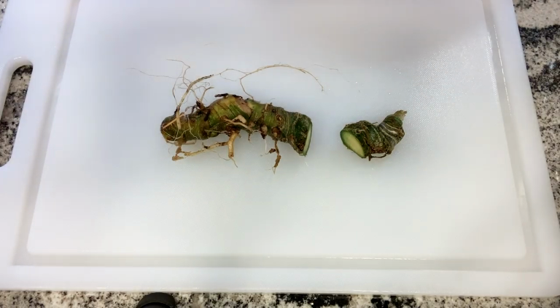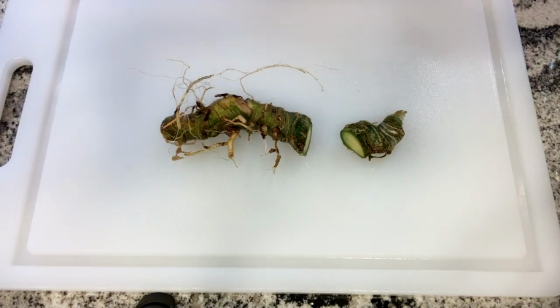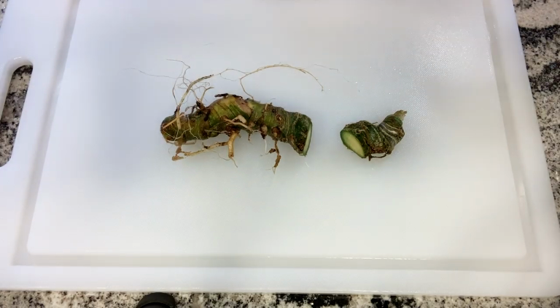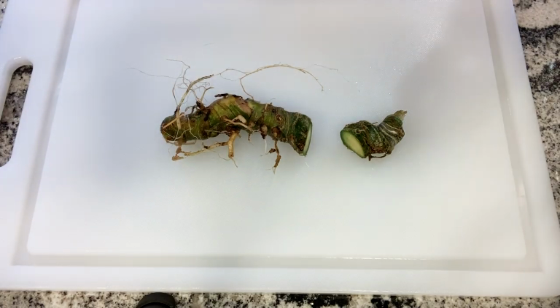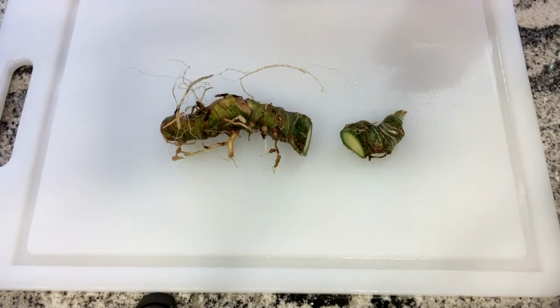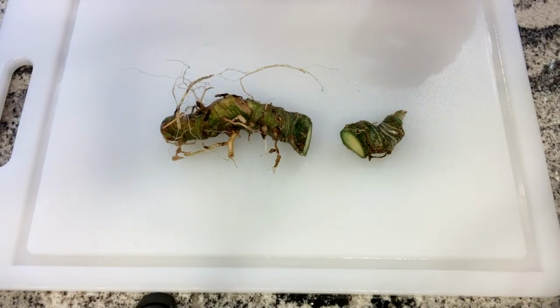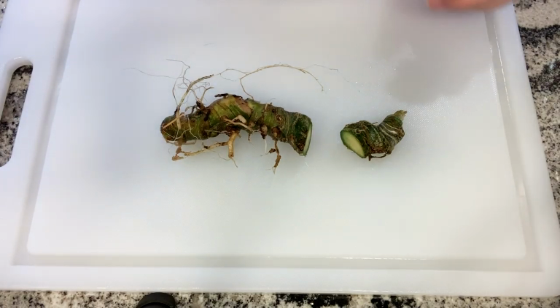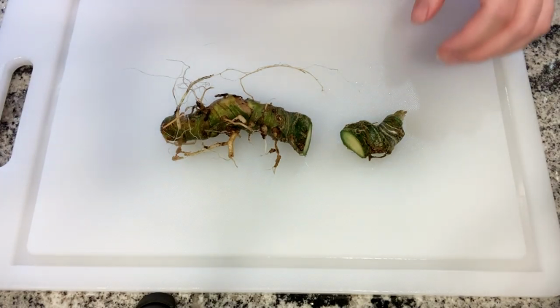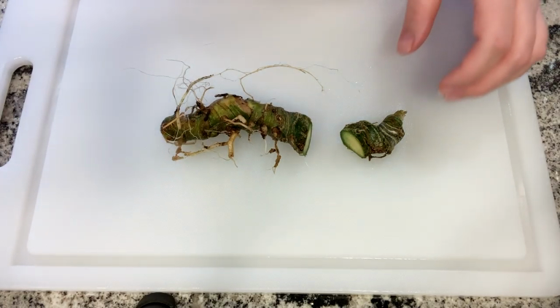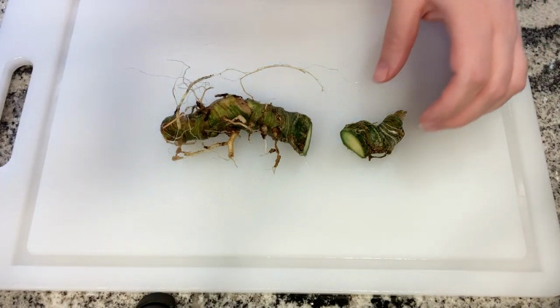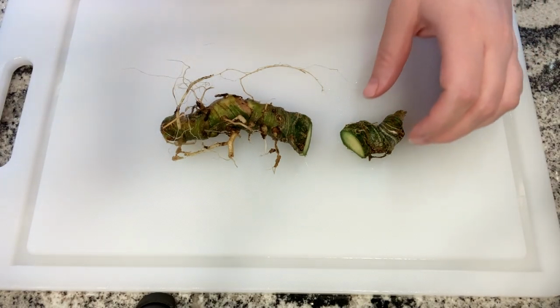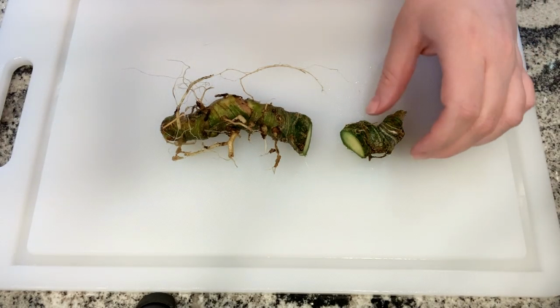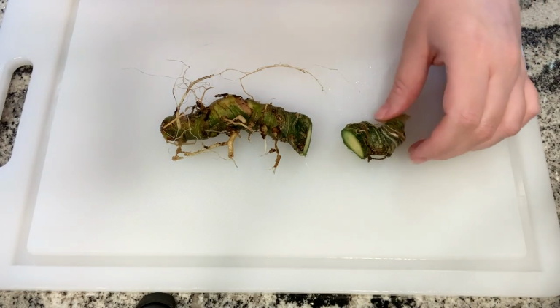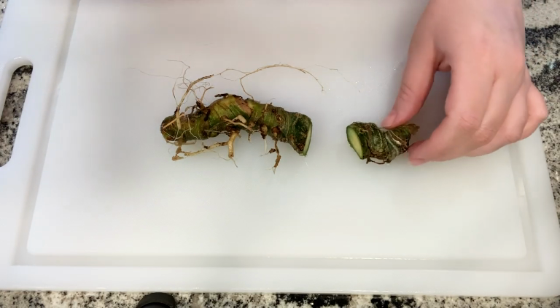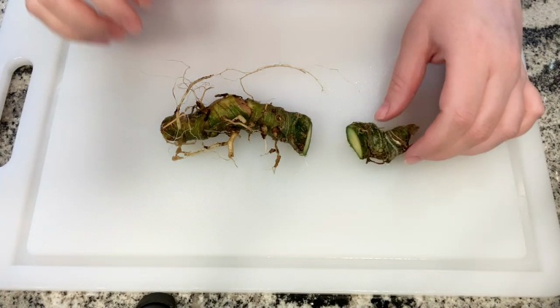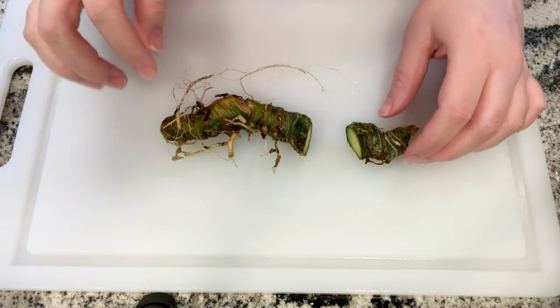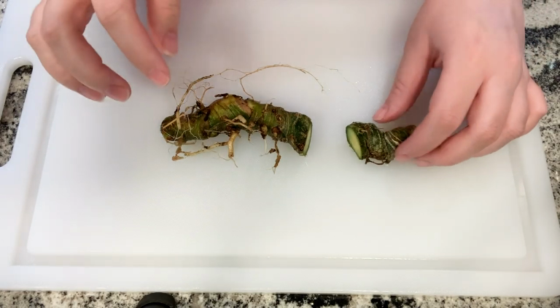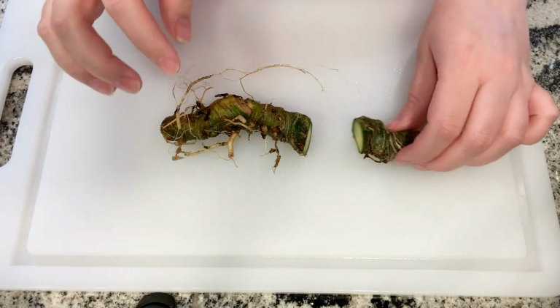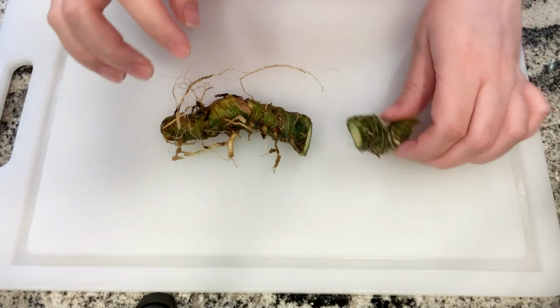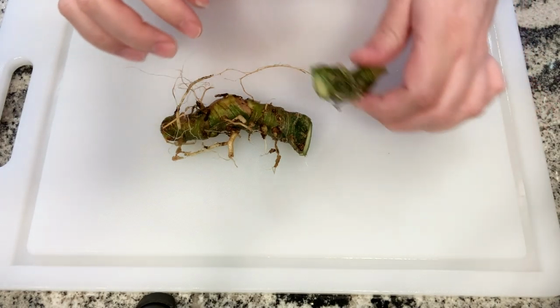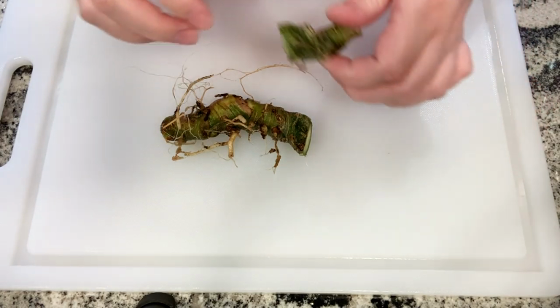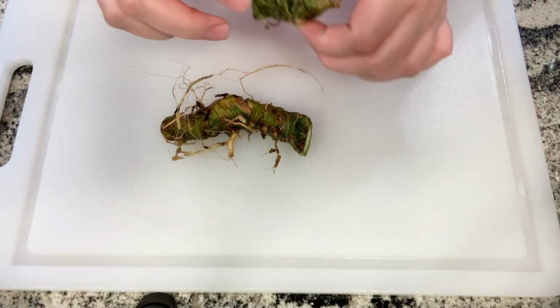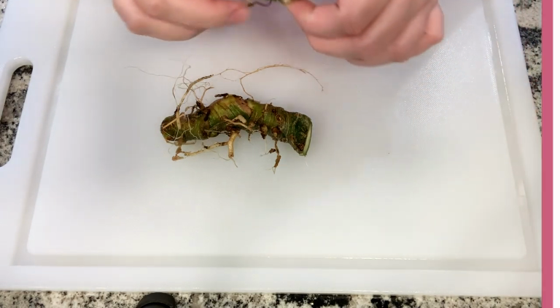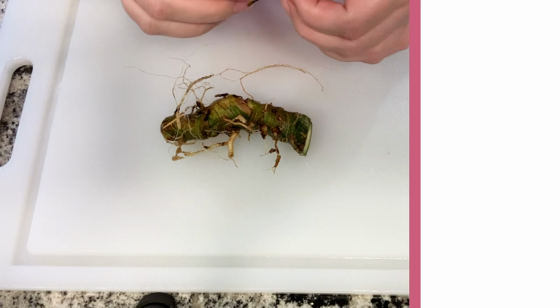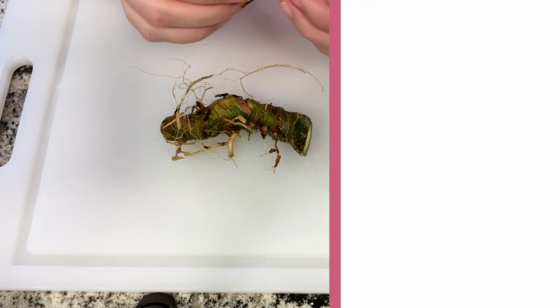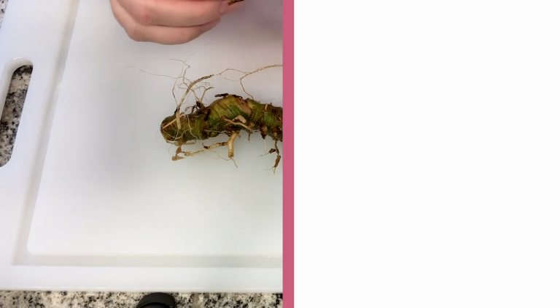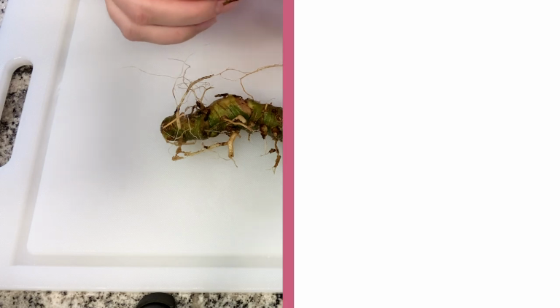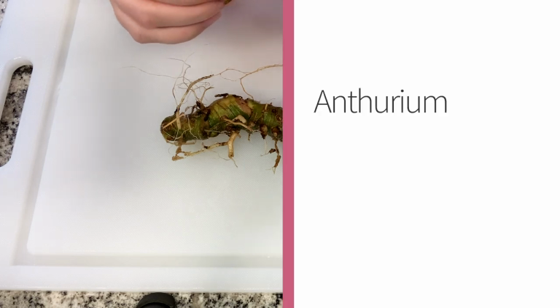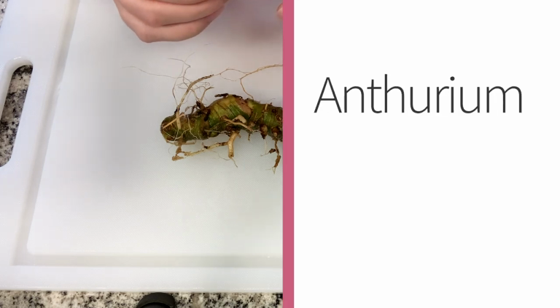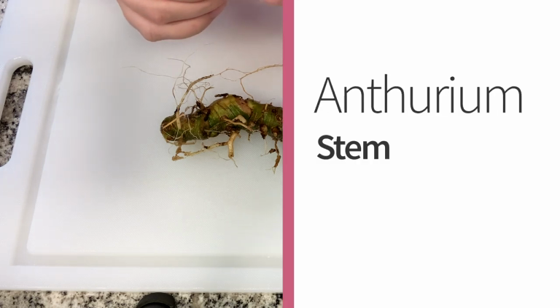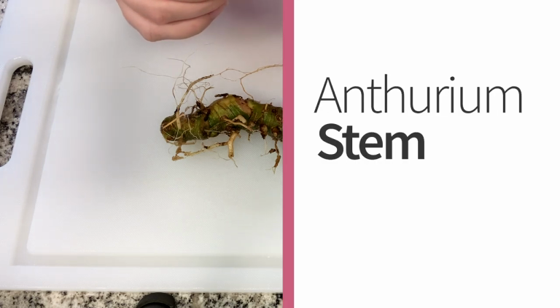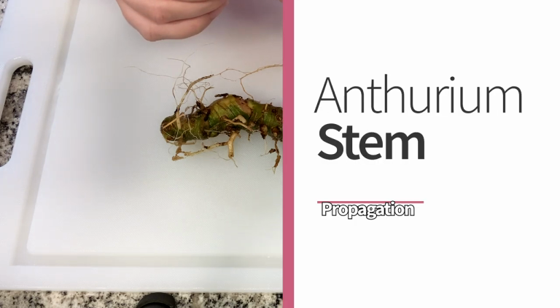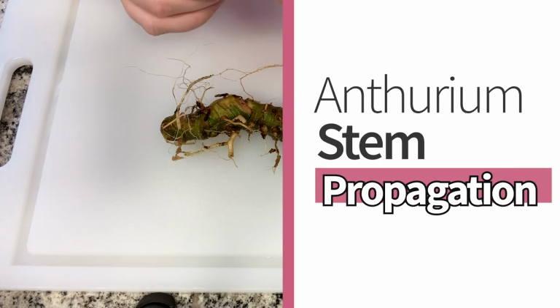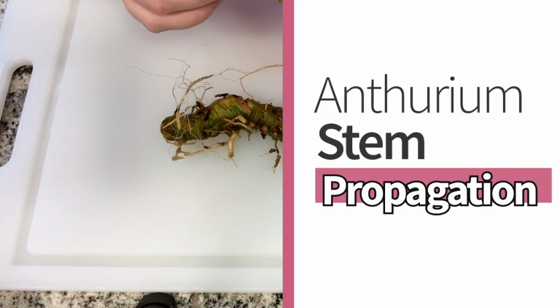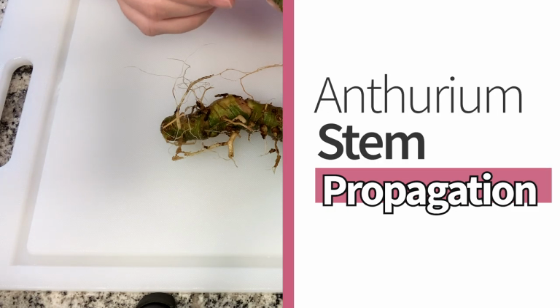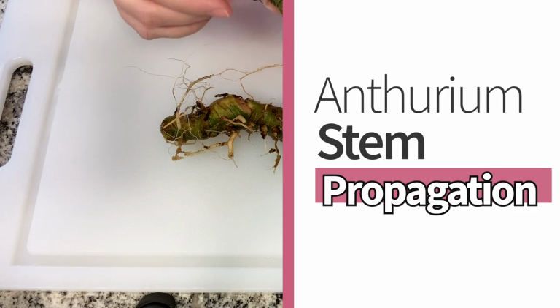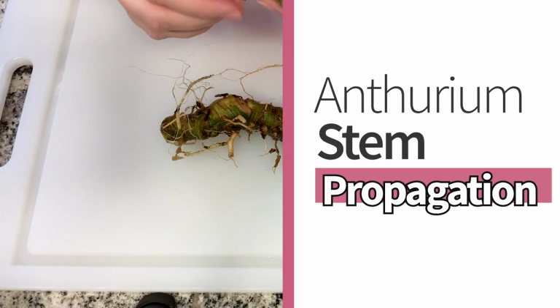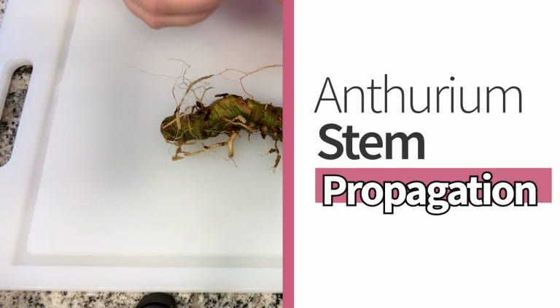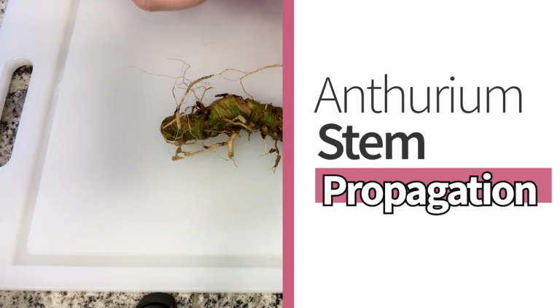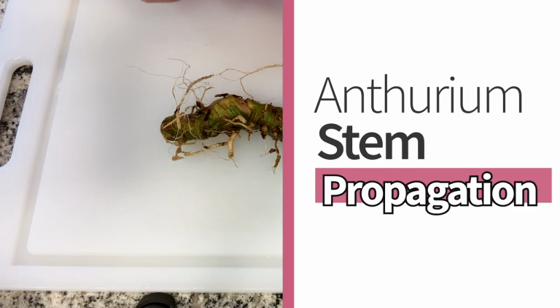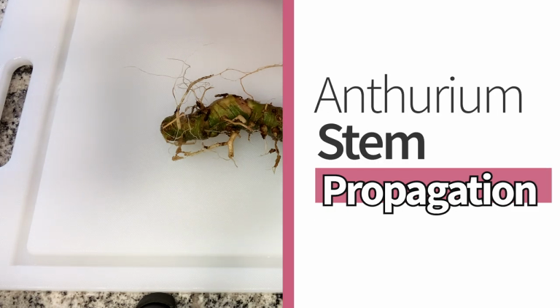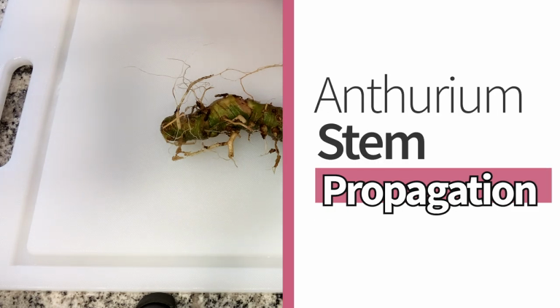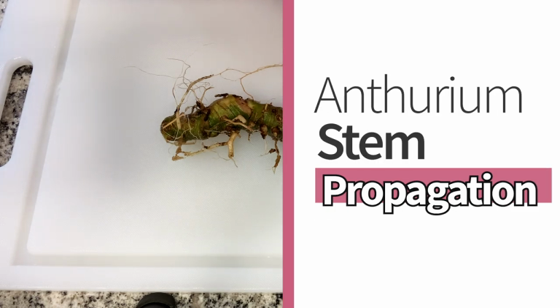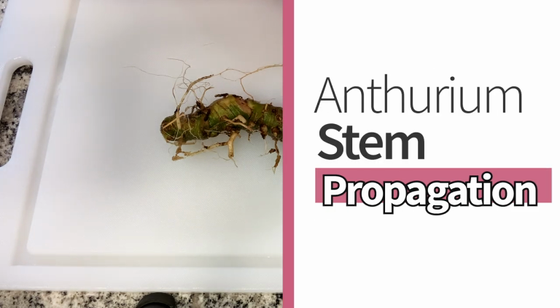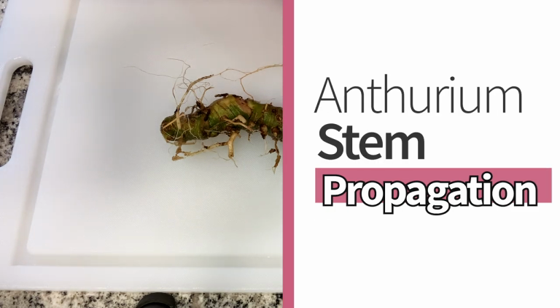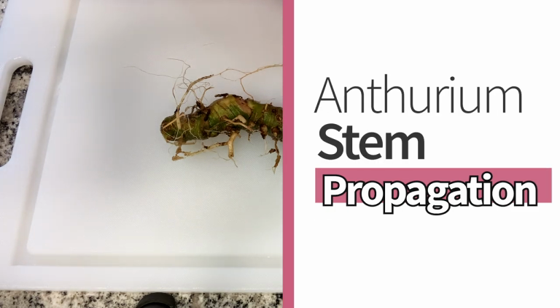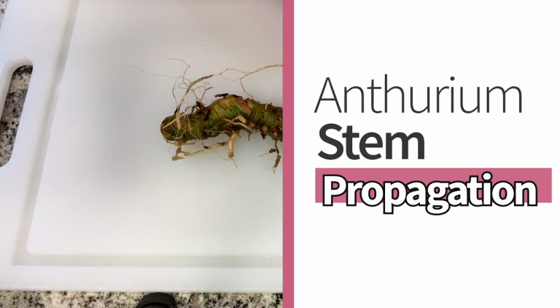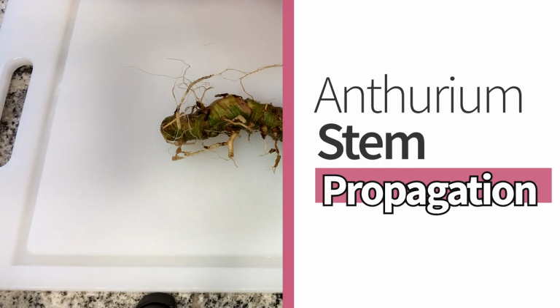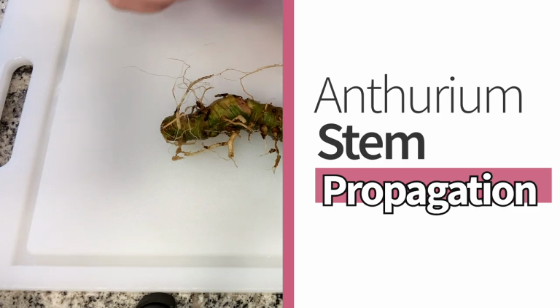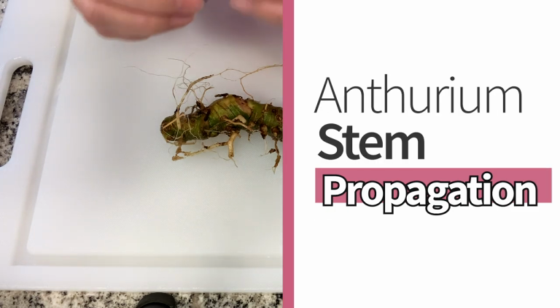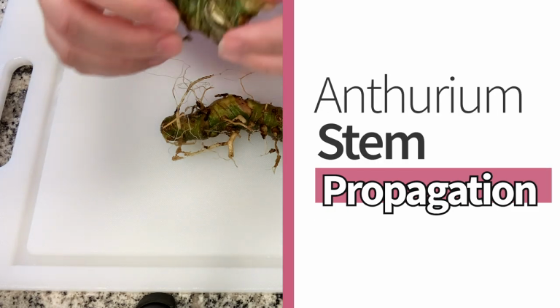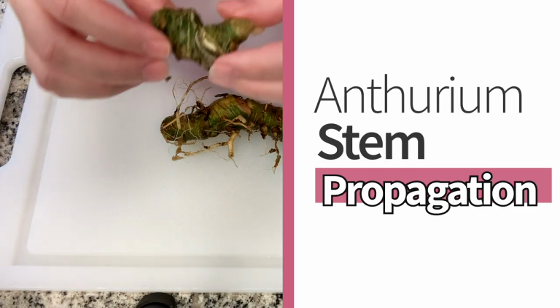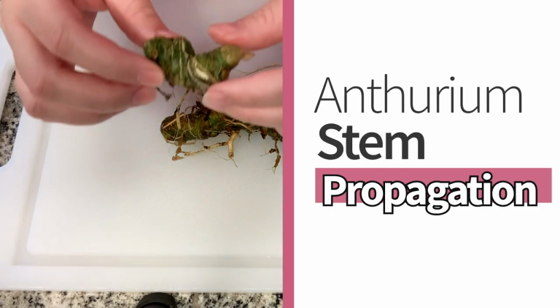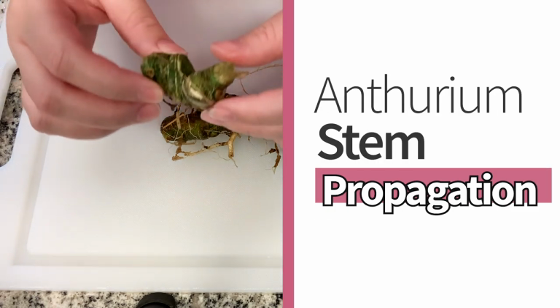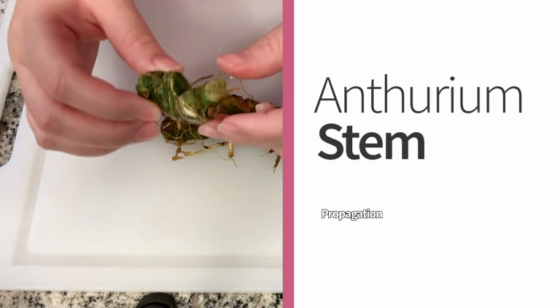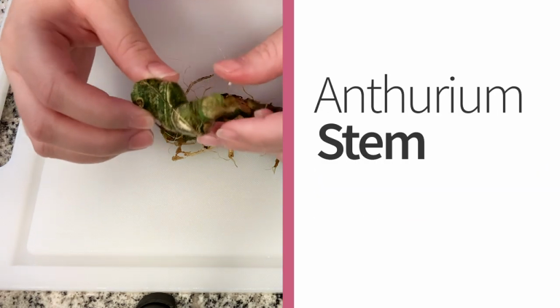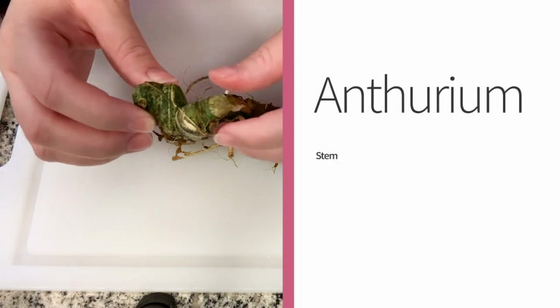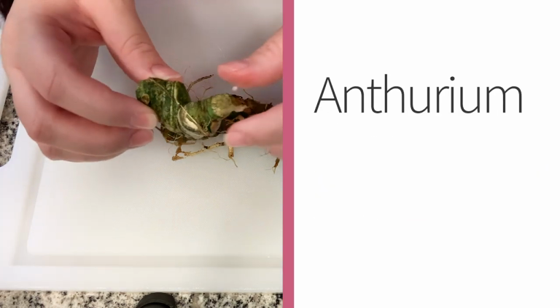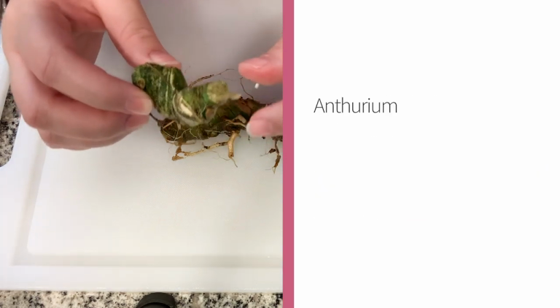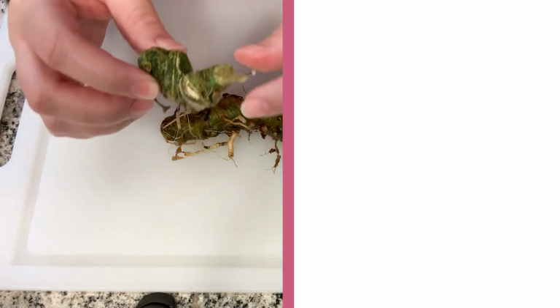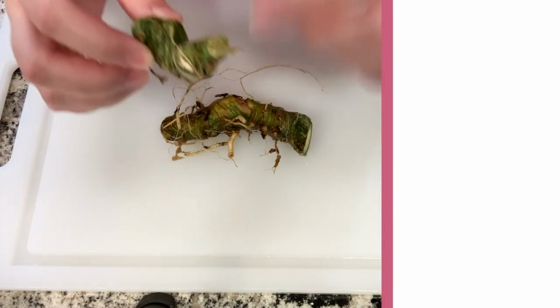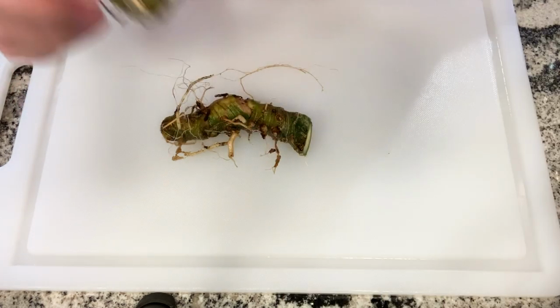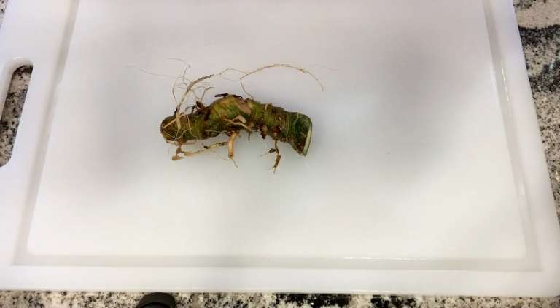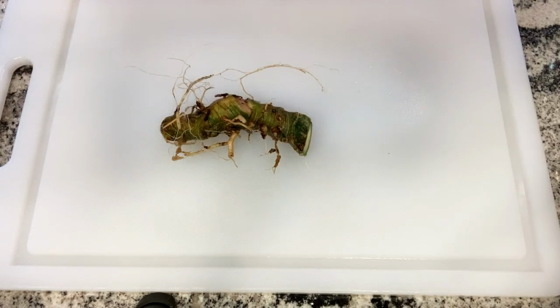Hi, I'm Ella and I'm ThePlantsMeow, and today I'm going to be talking about anthurium stem propagation, and specifically how to propagate anthuriums in perlite.